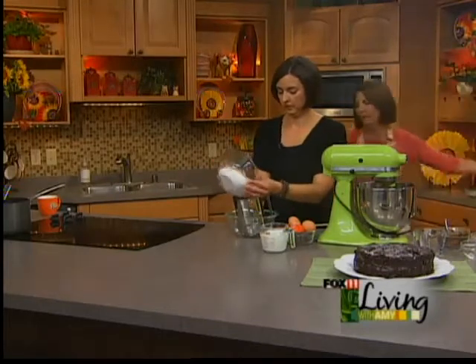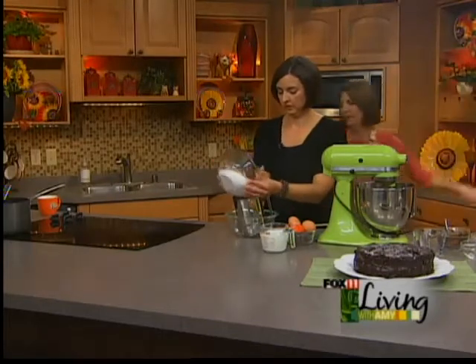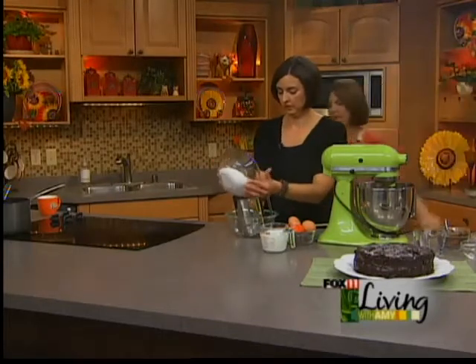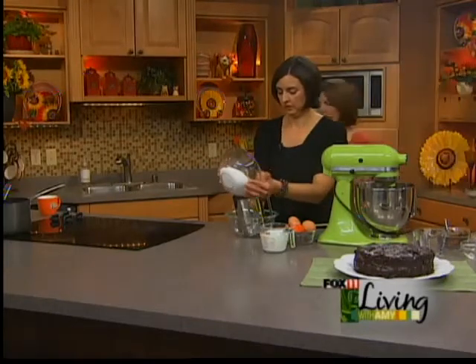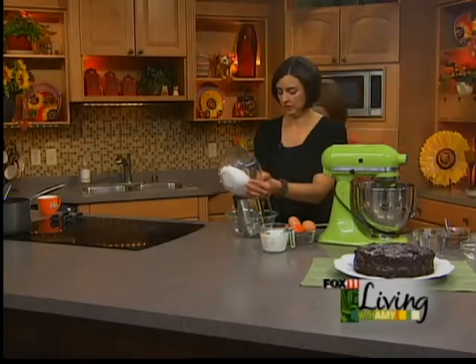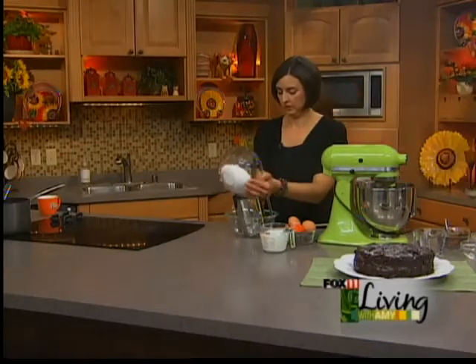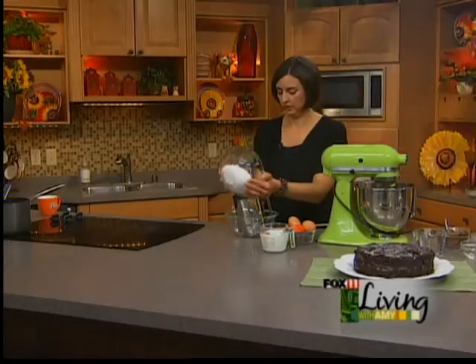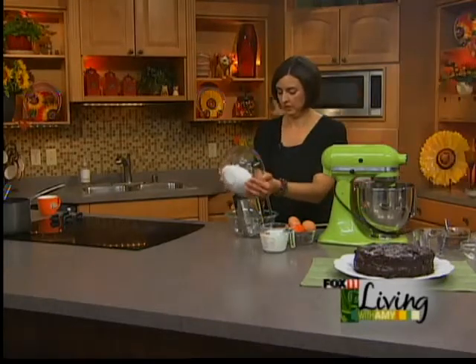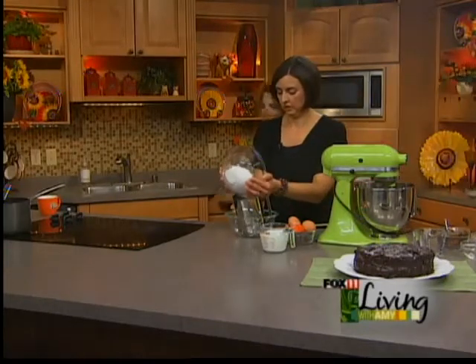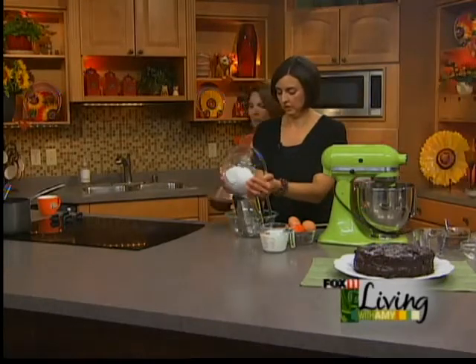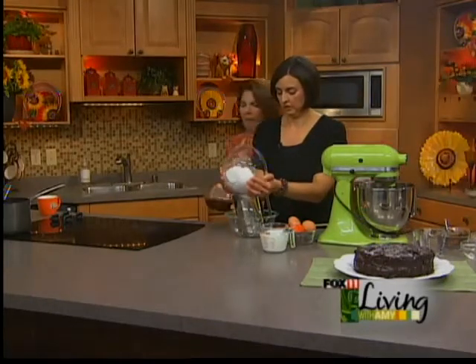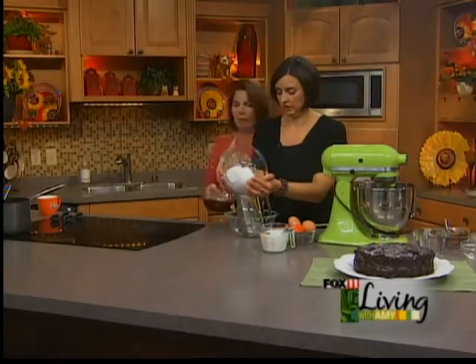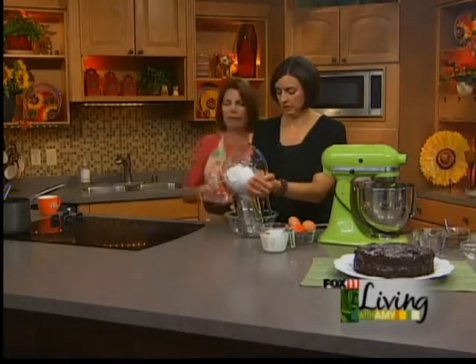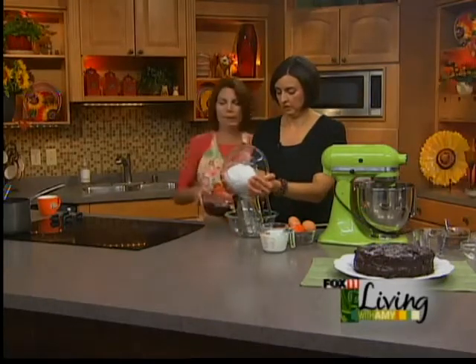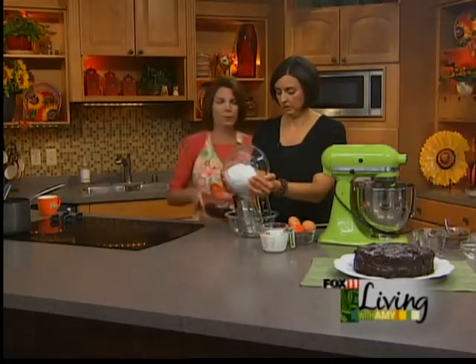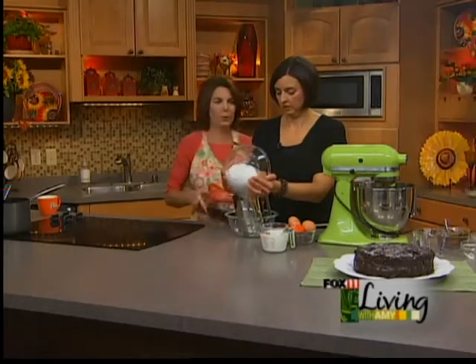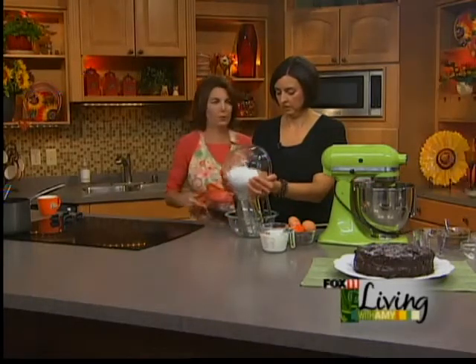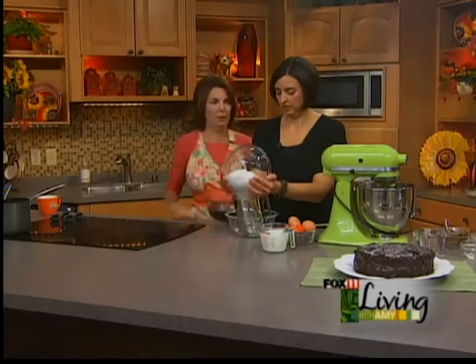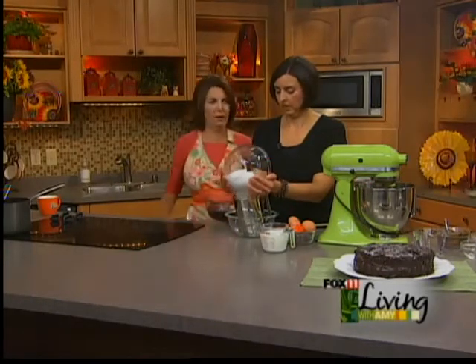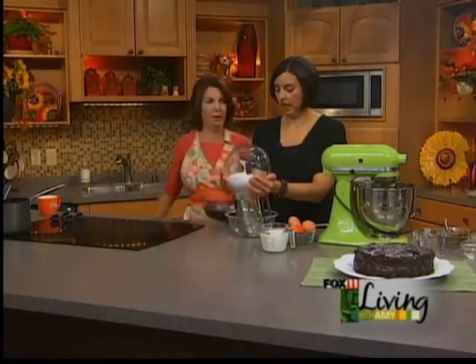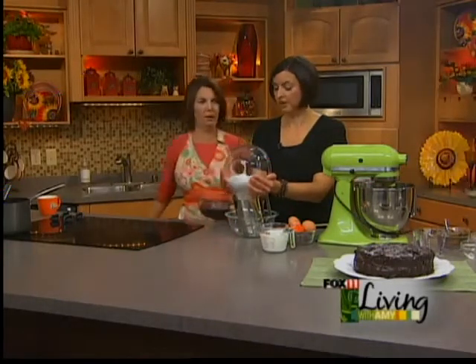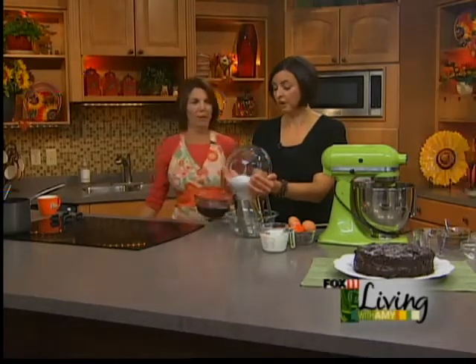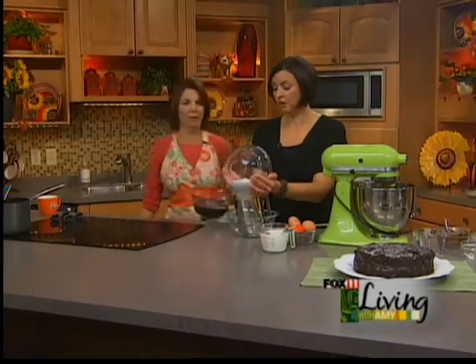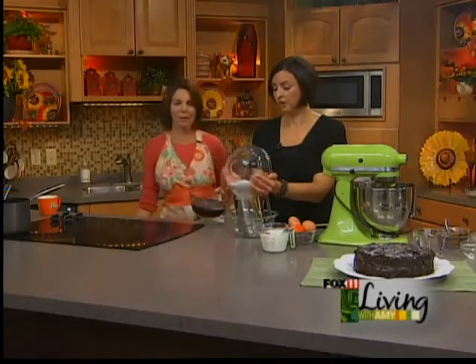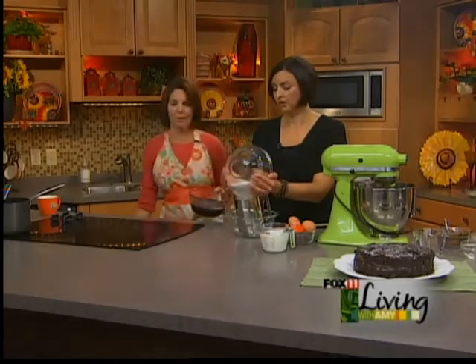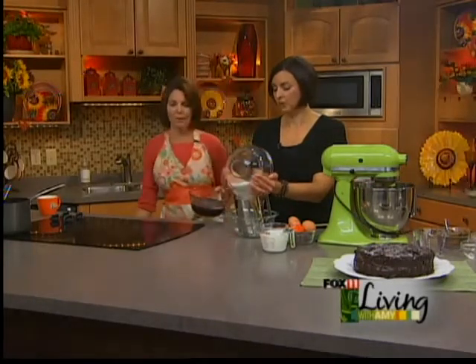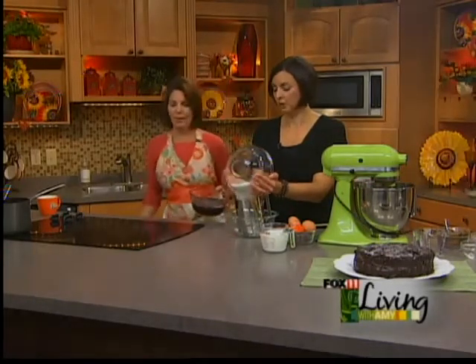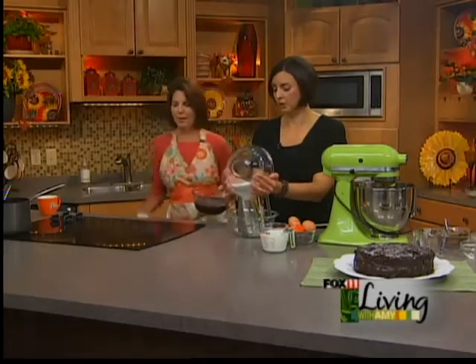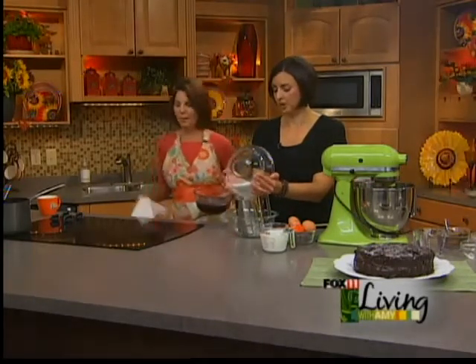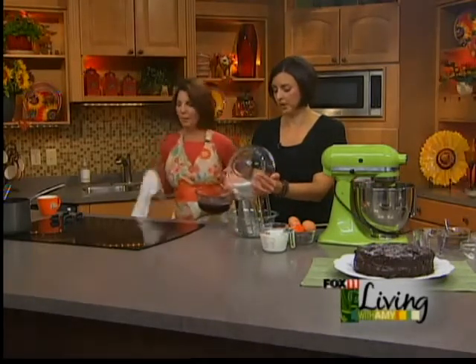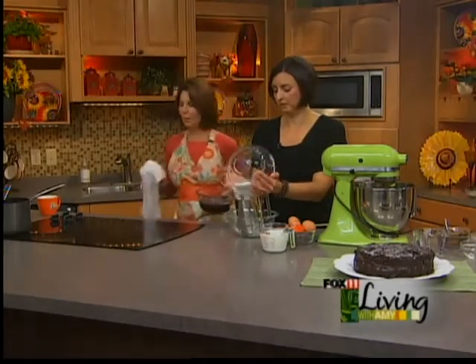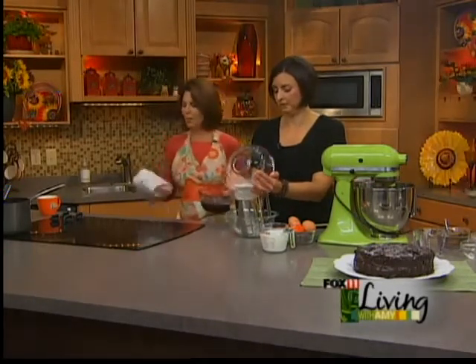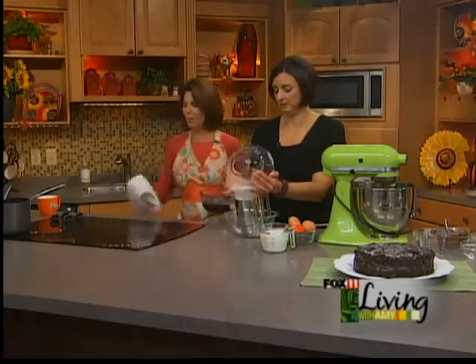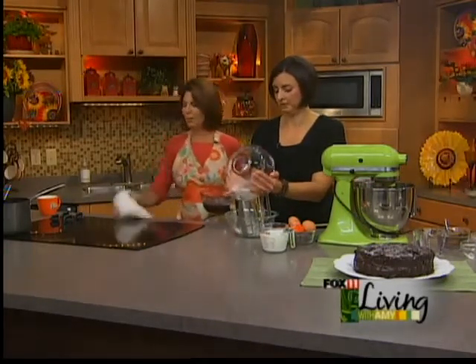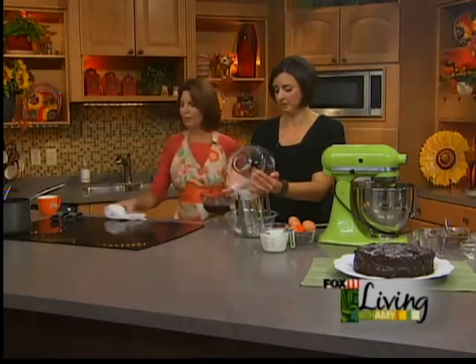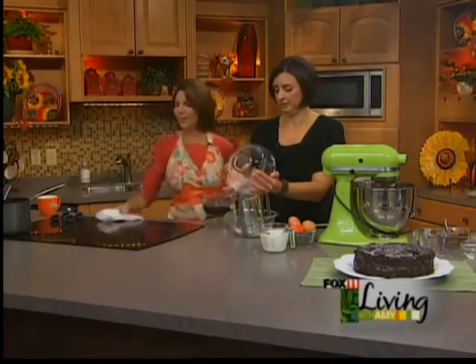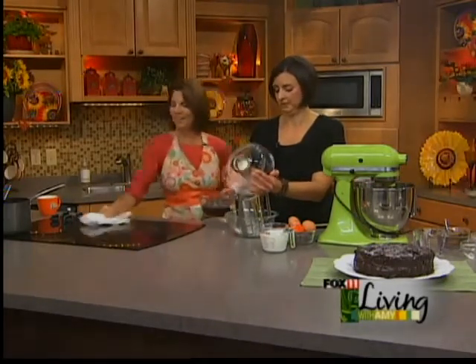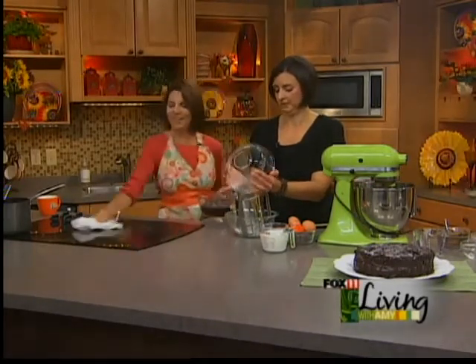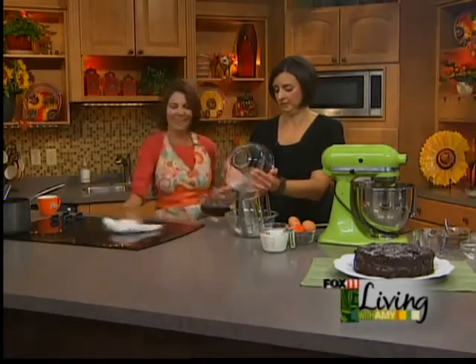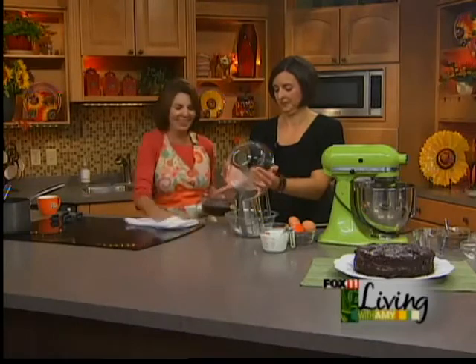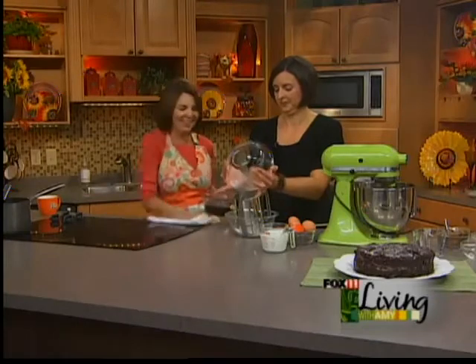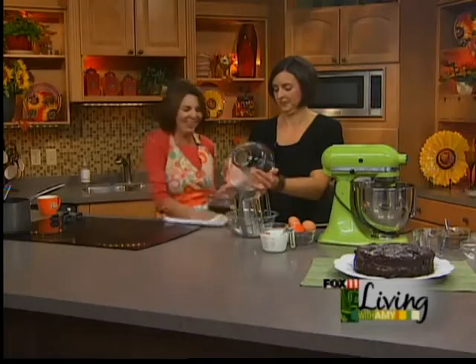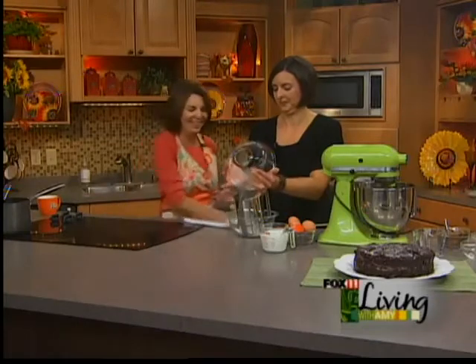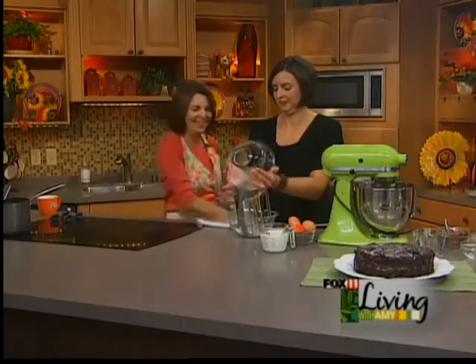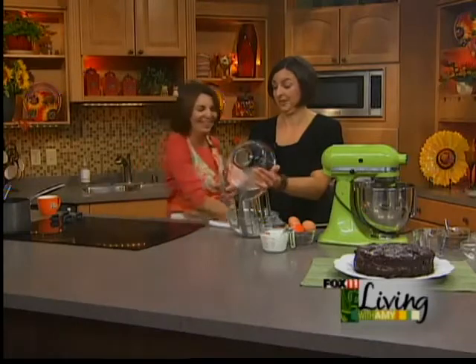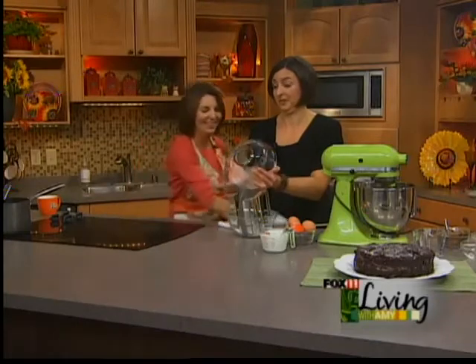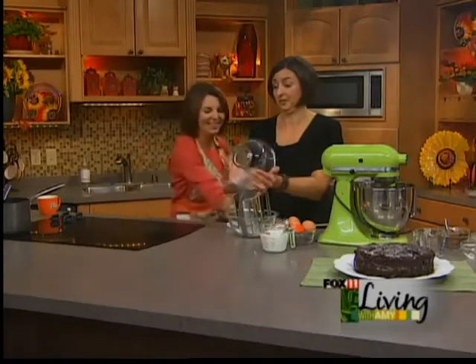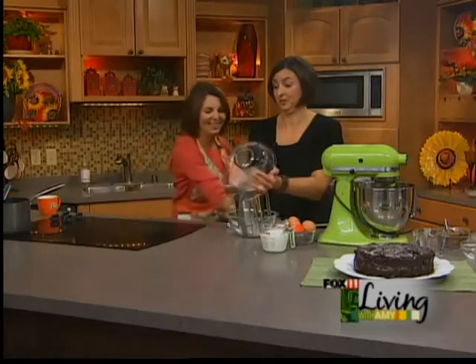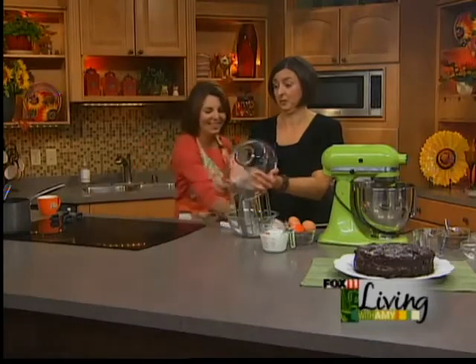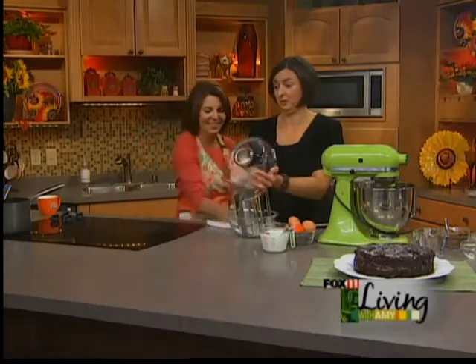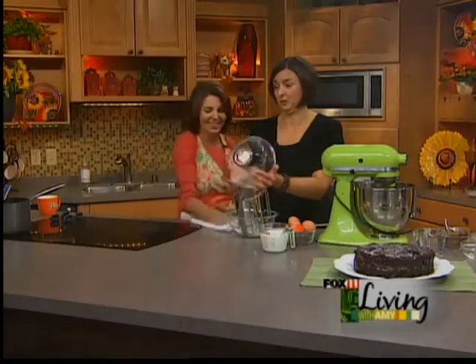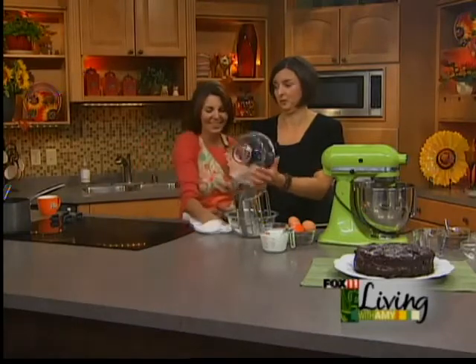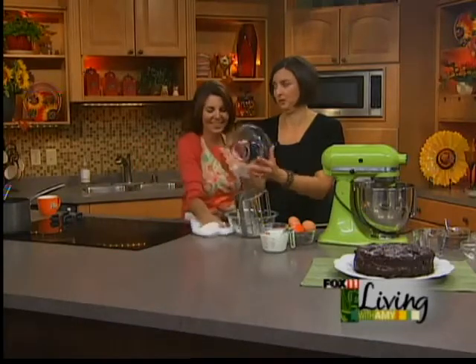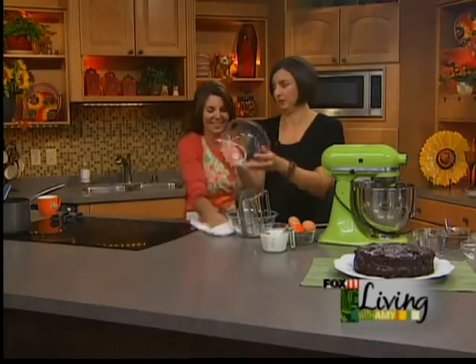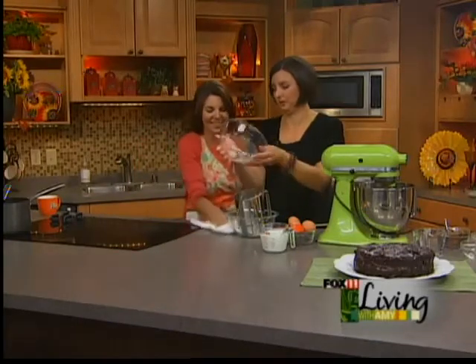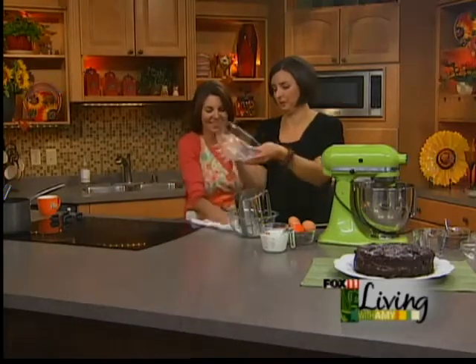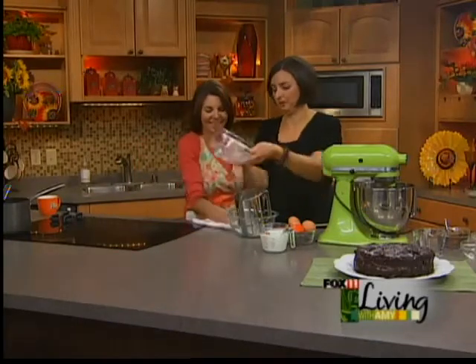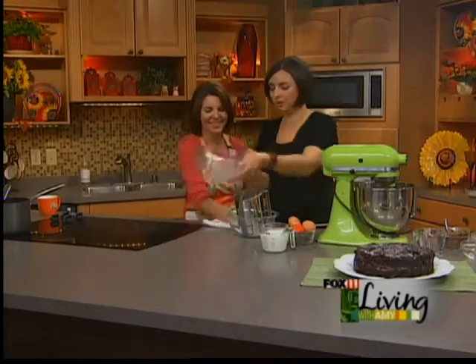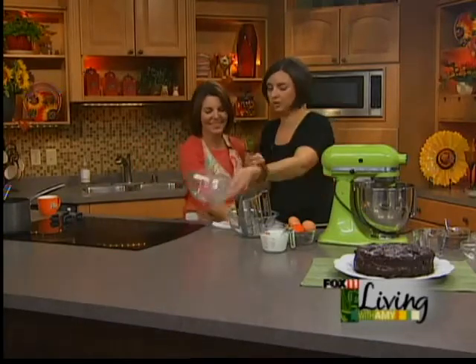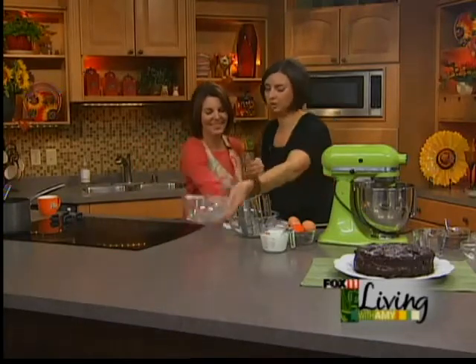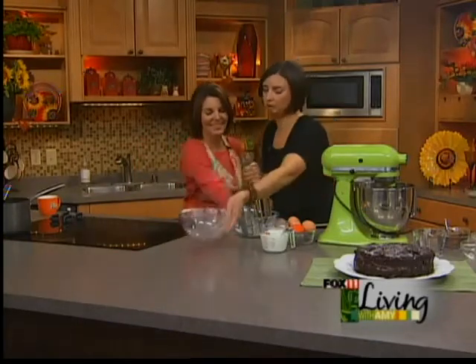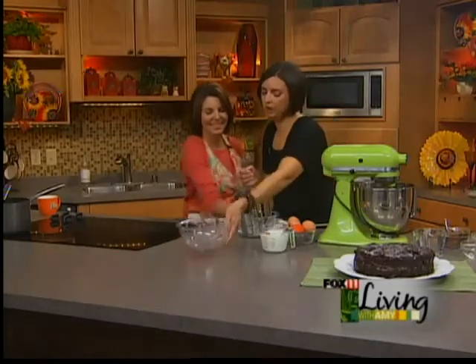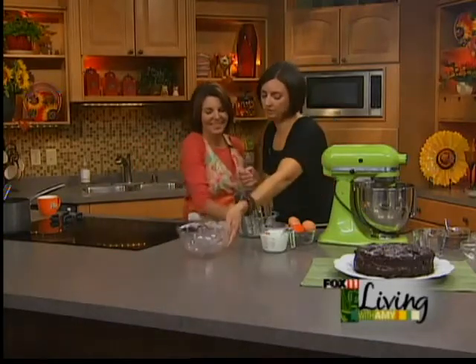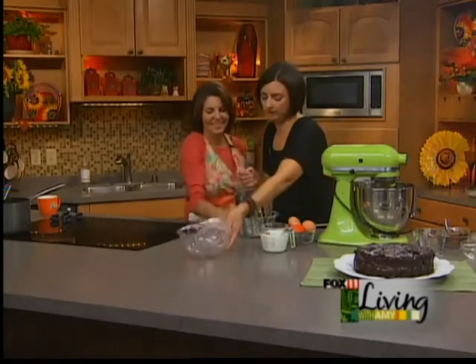Now we're going to put this in the fridge and let it harden up a little bit. At that stage it's more of a ganache, and then when you put it in the fridge it really thickens. It's such a good frosting.